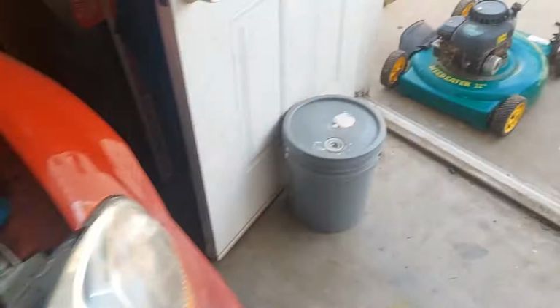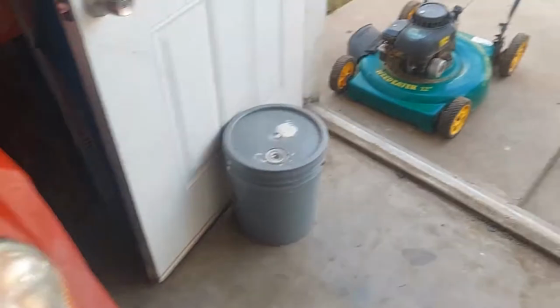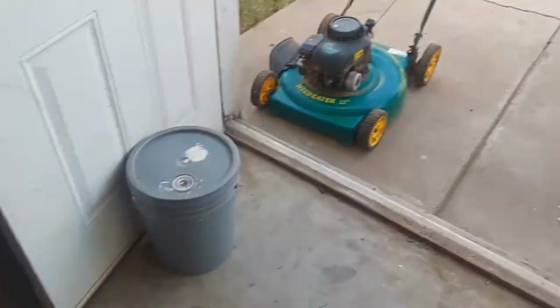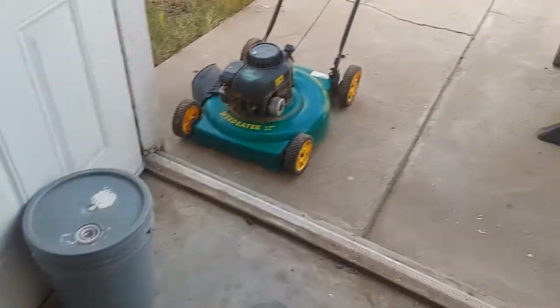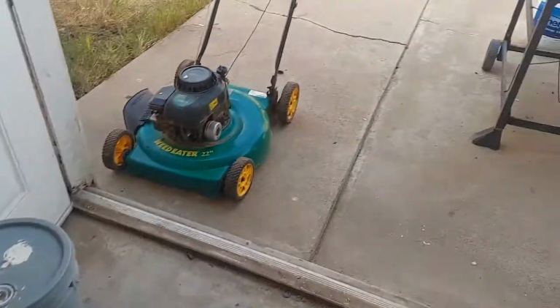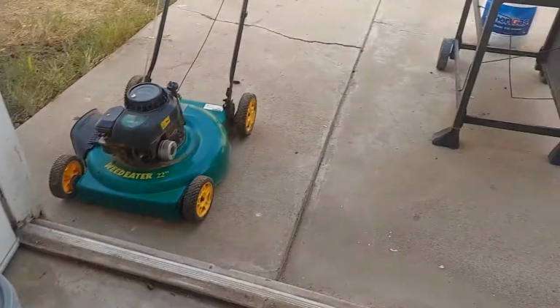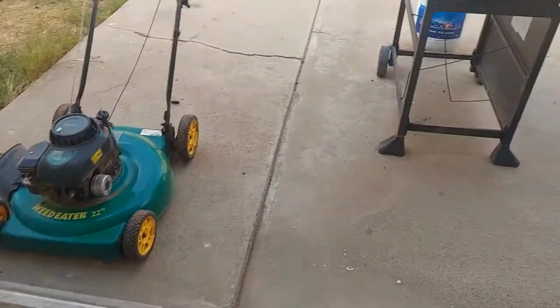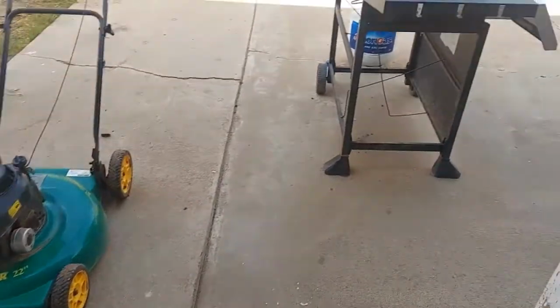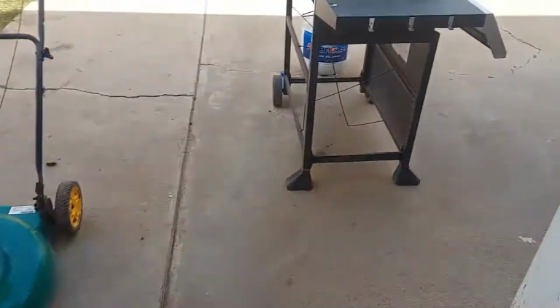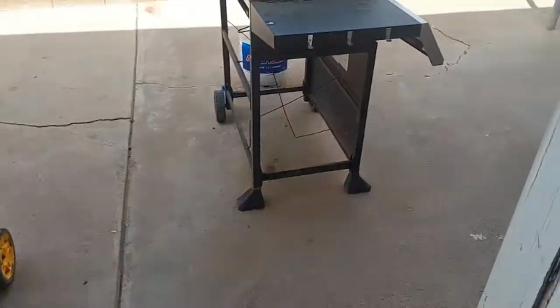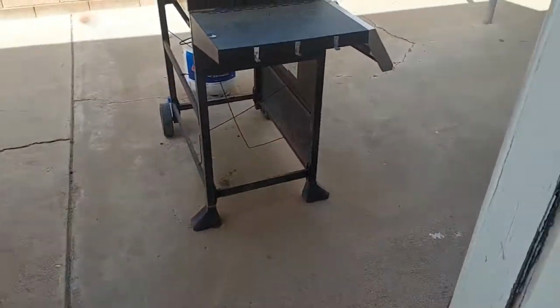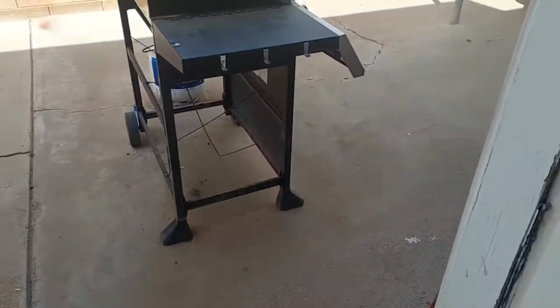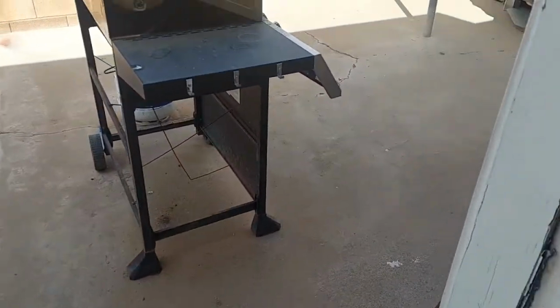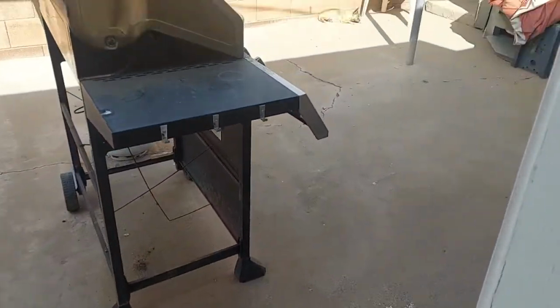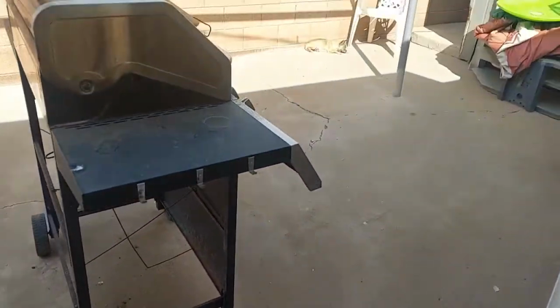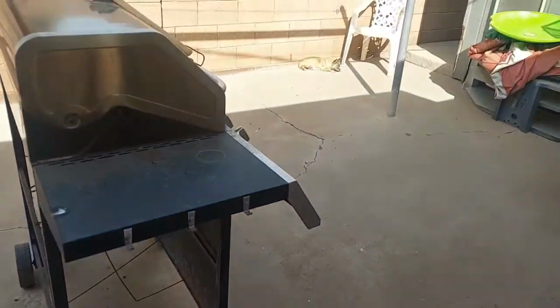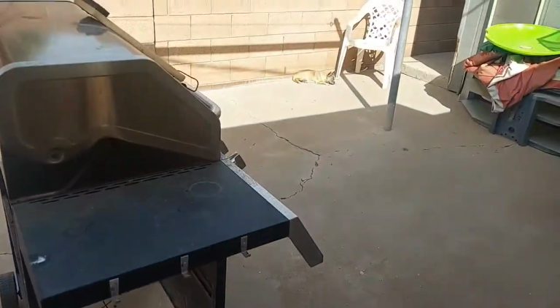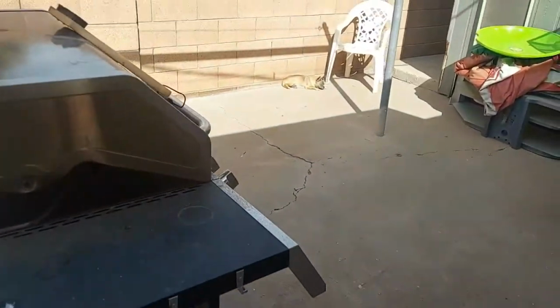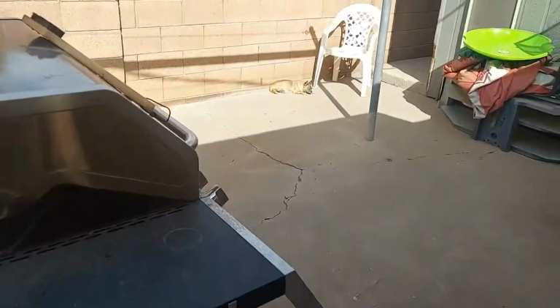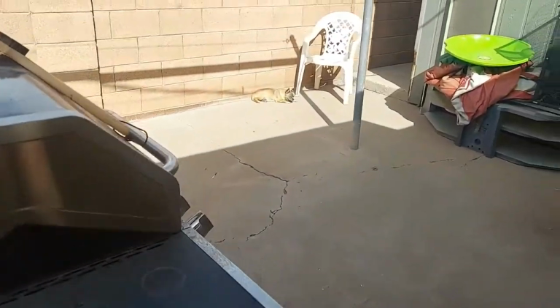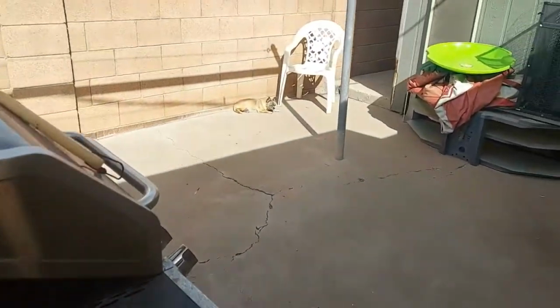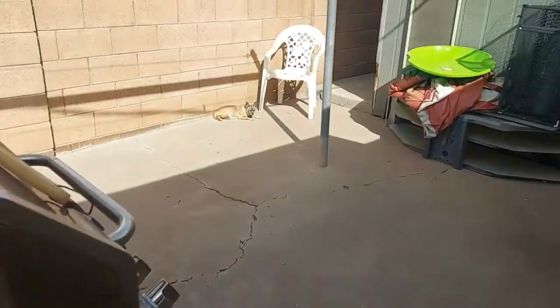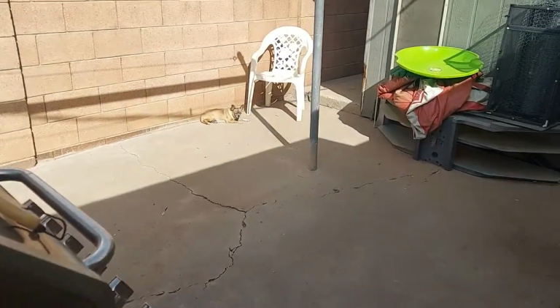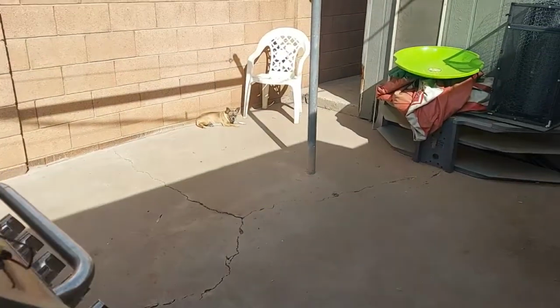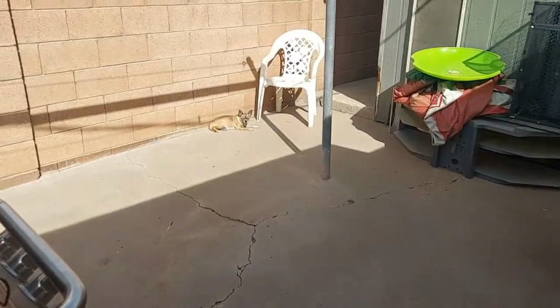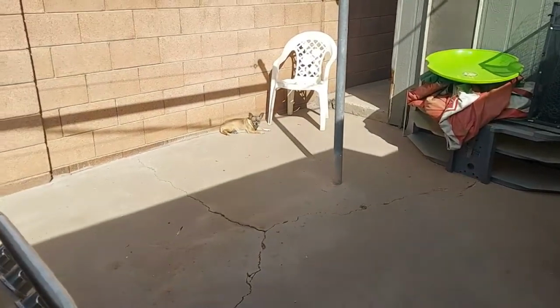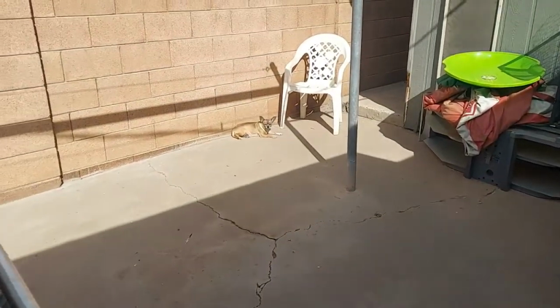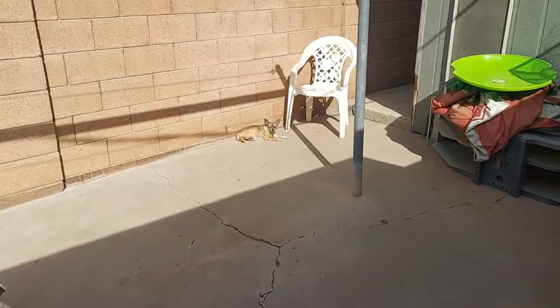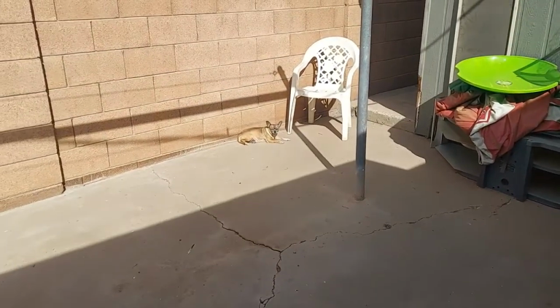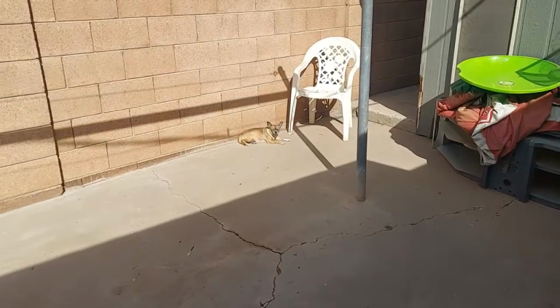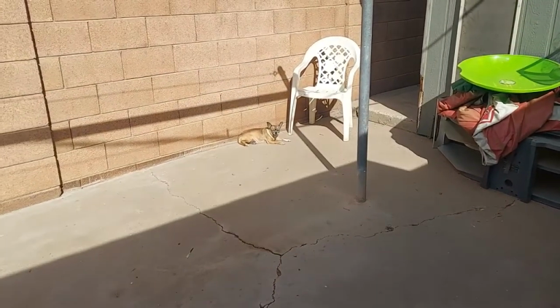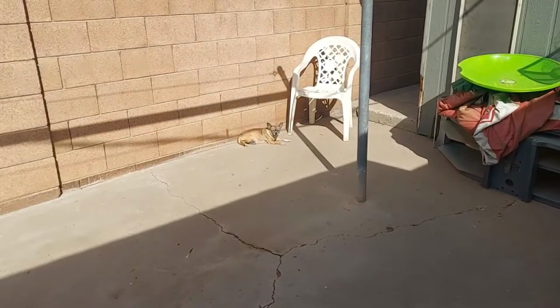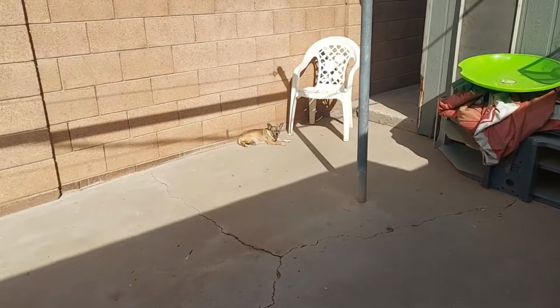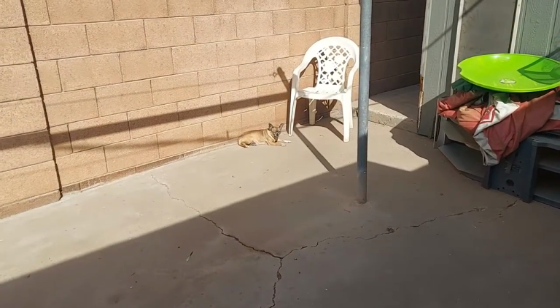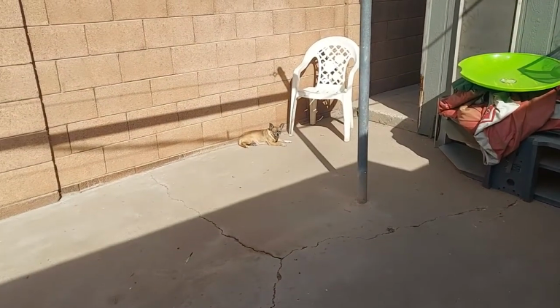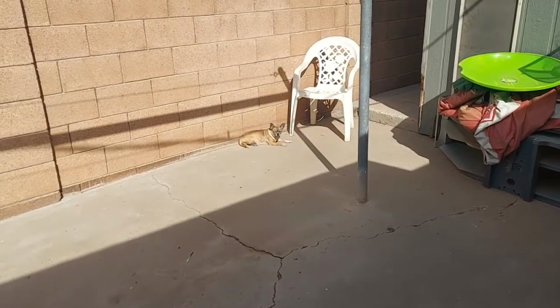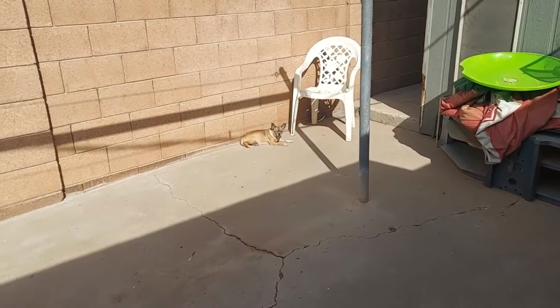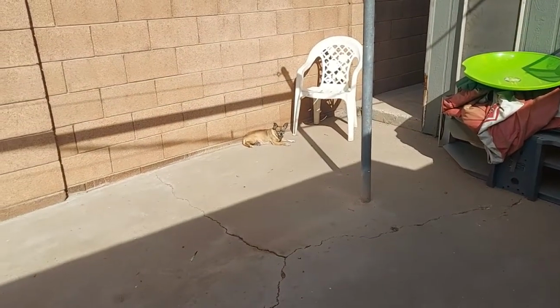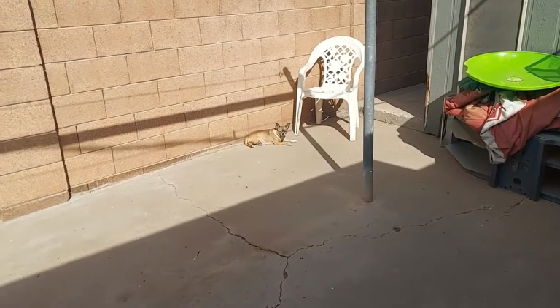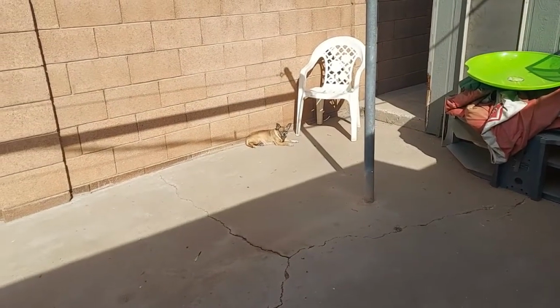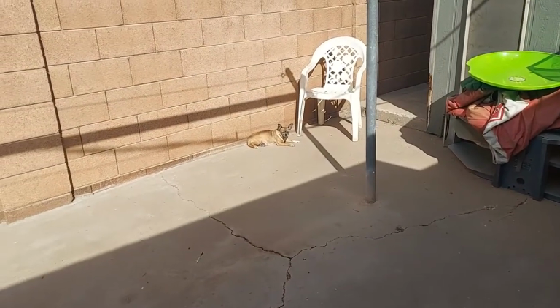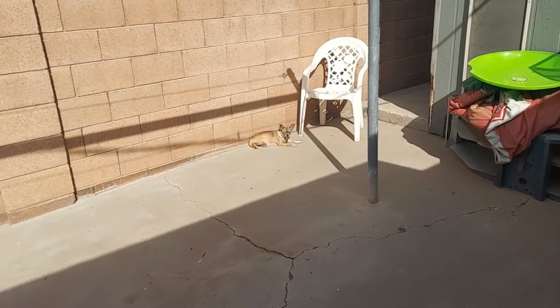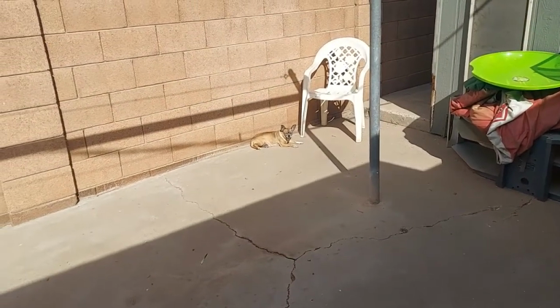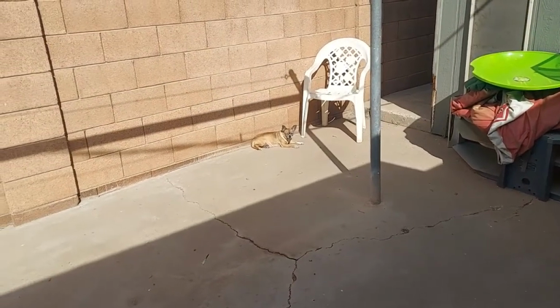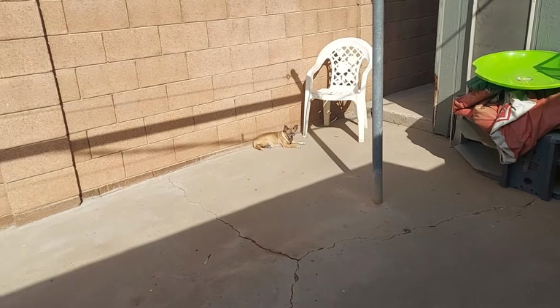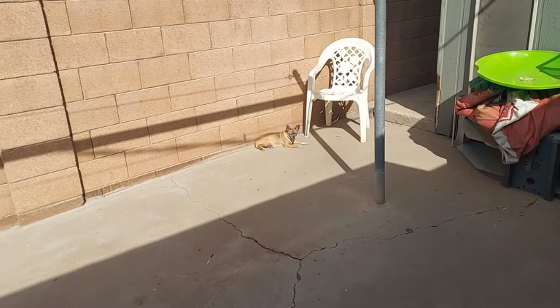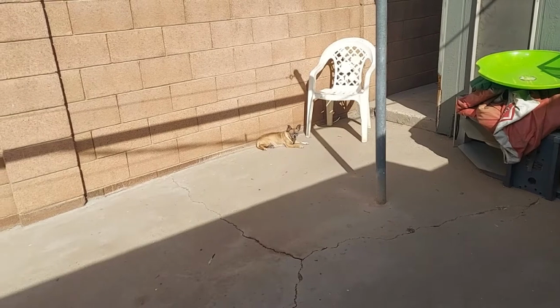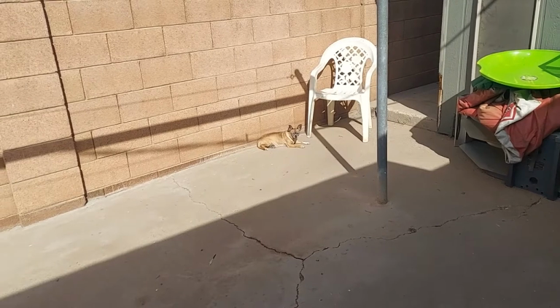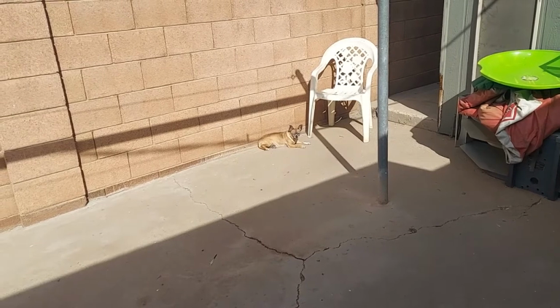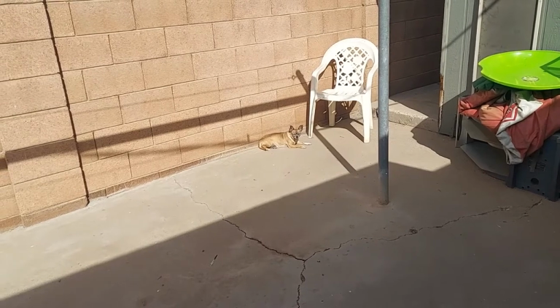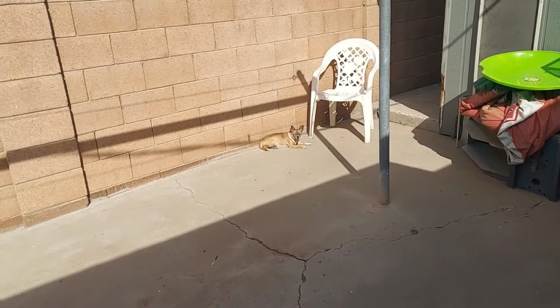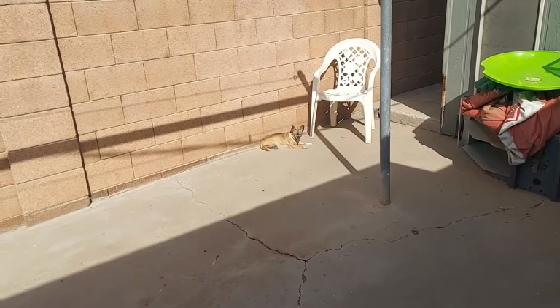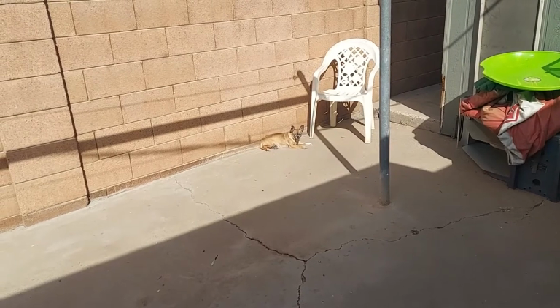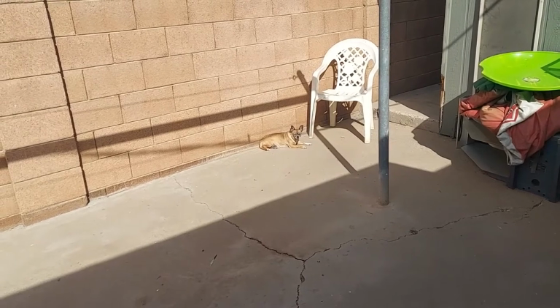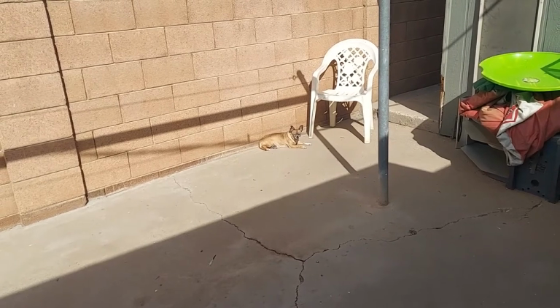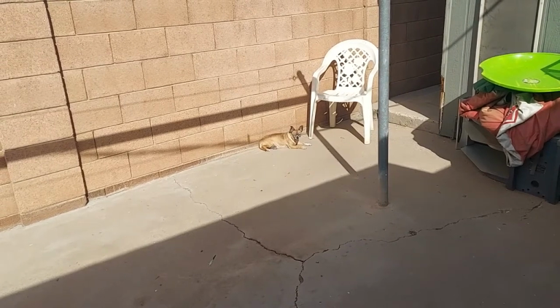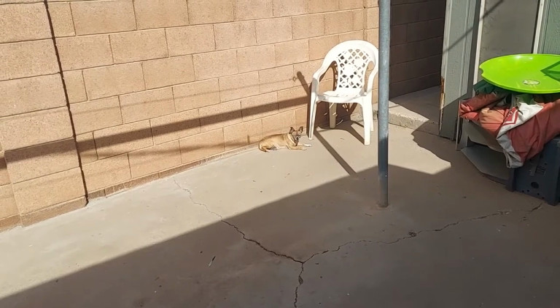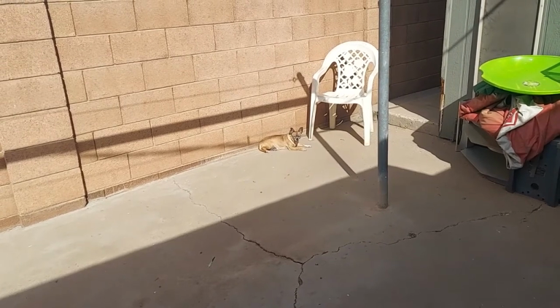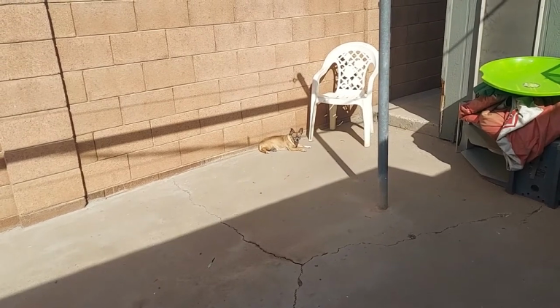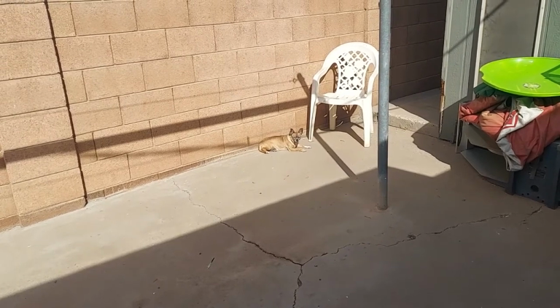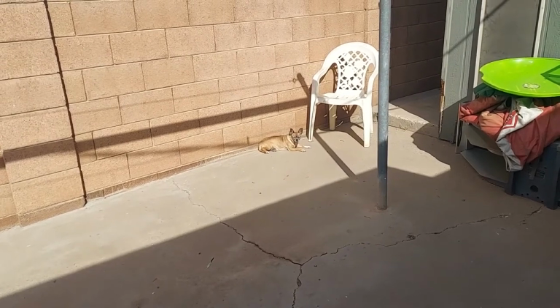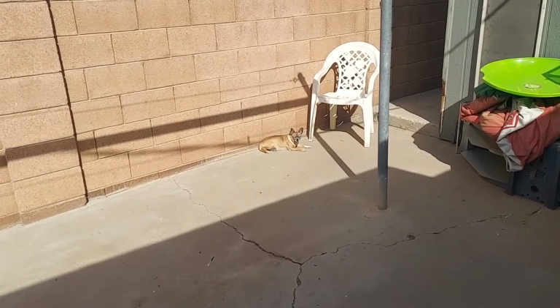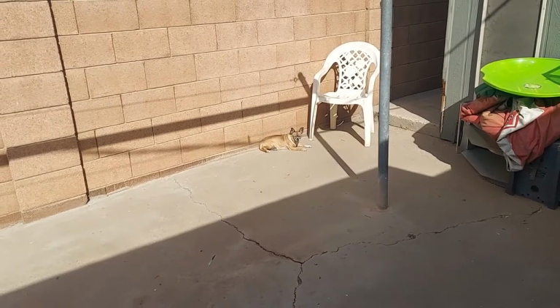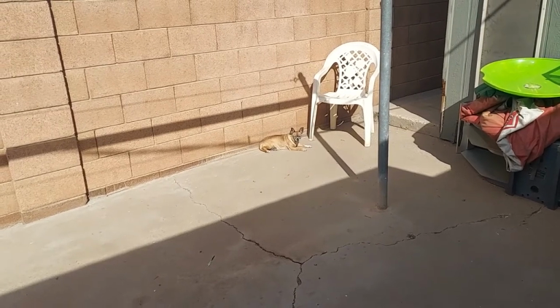Other than that, I'm just letting my dog chill outside. She's just chilling right there. I'll let you guys know when I'm done.